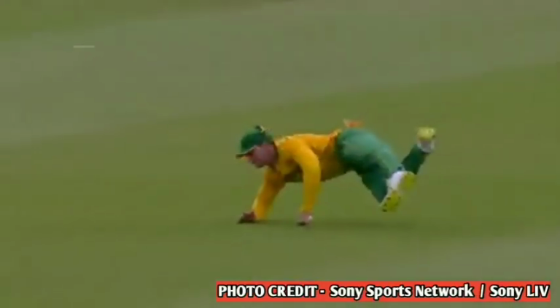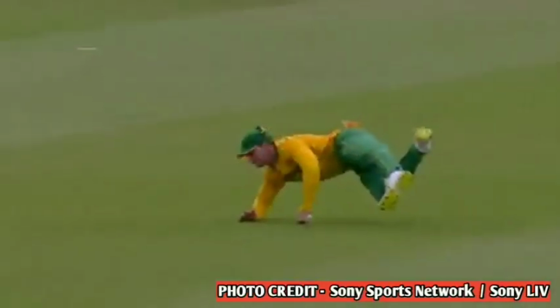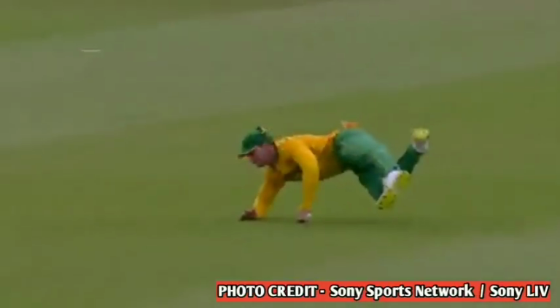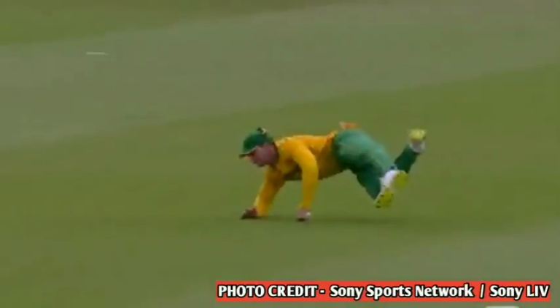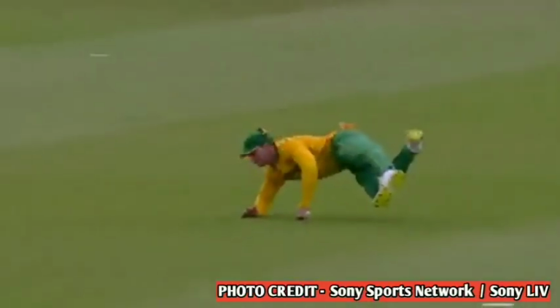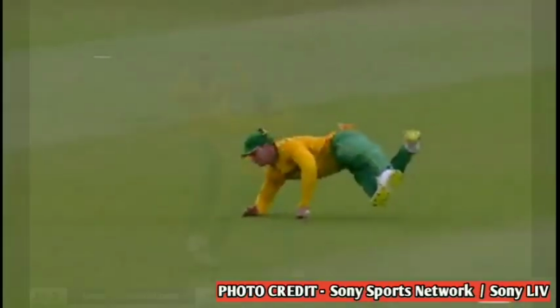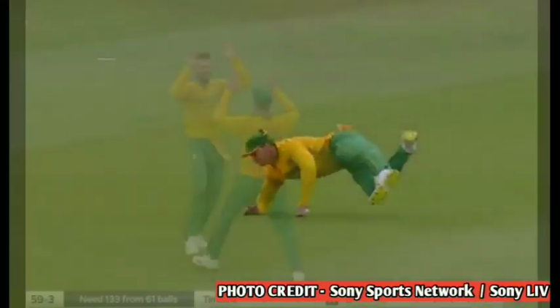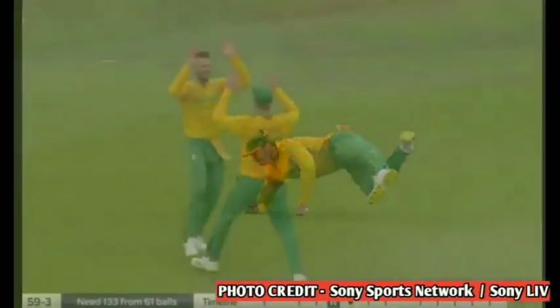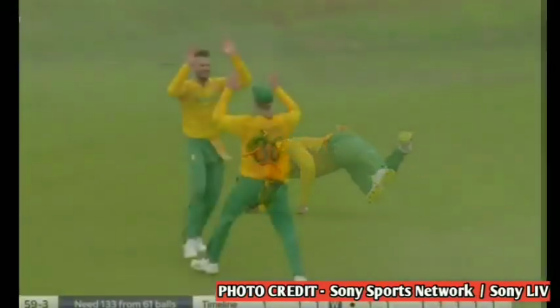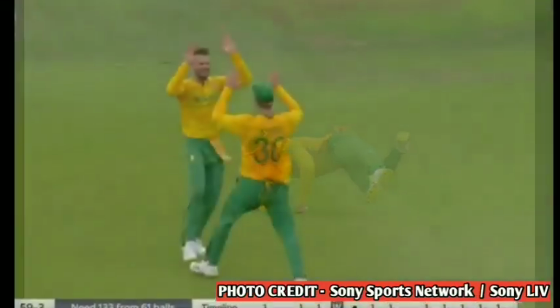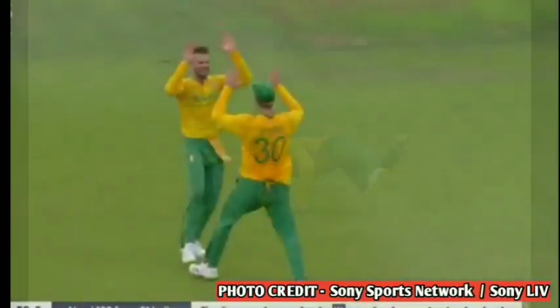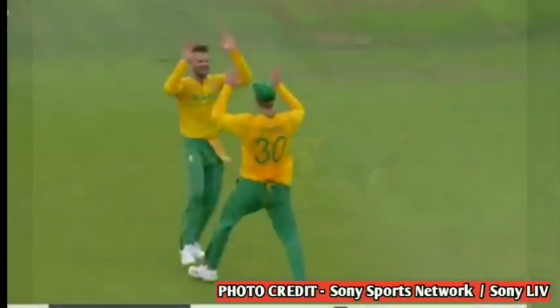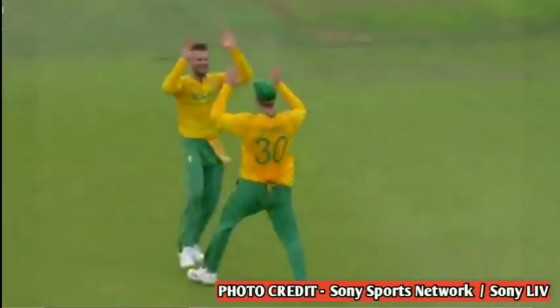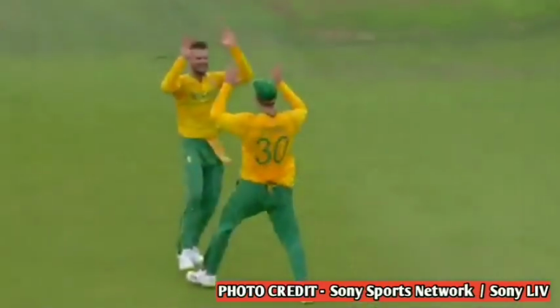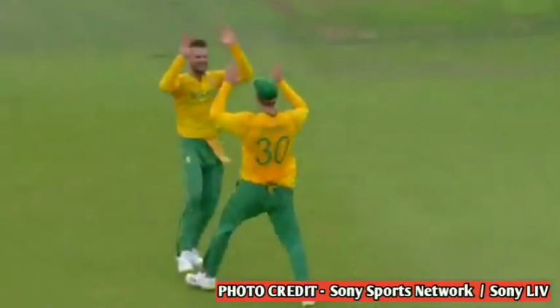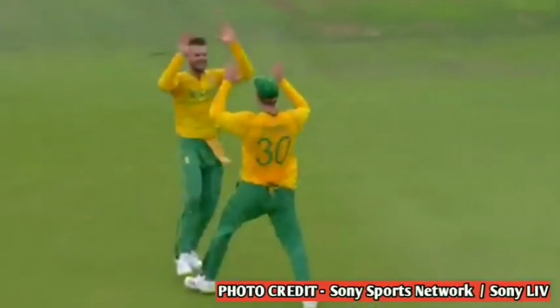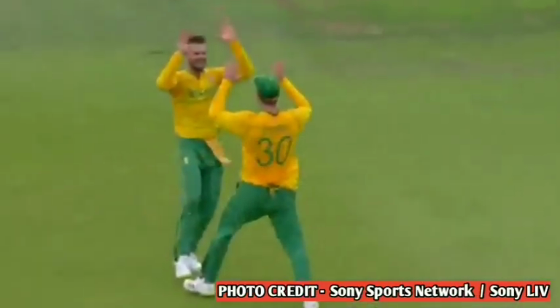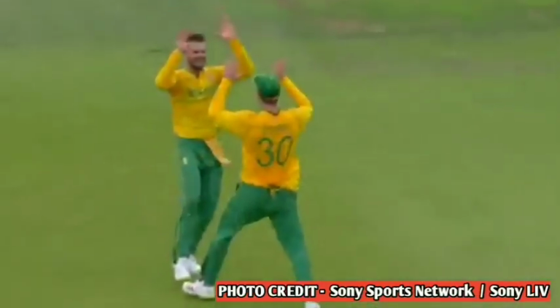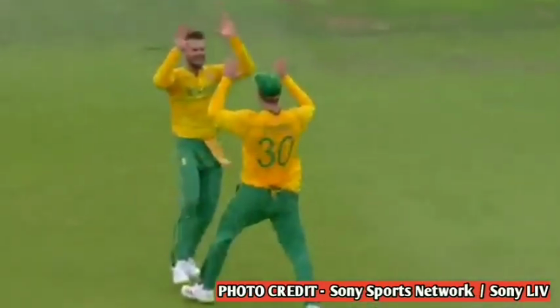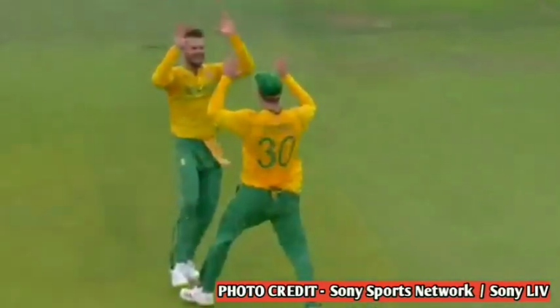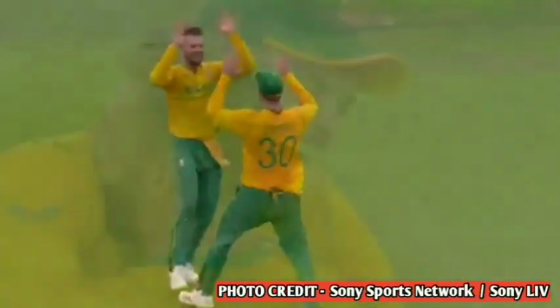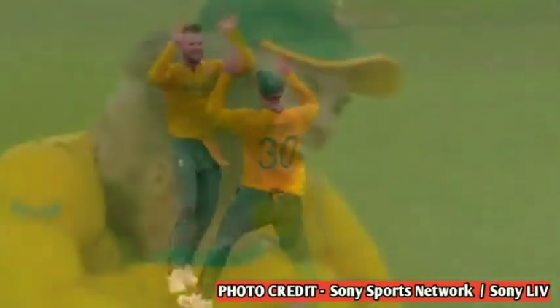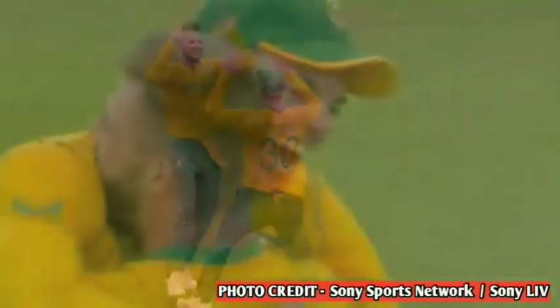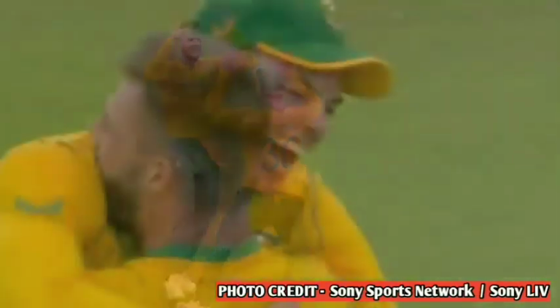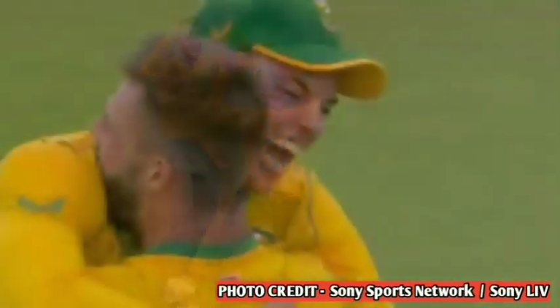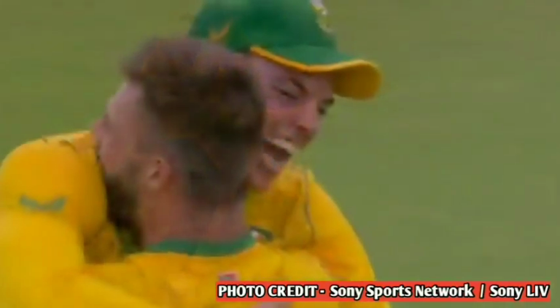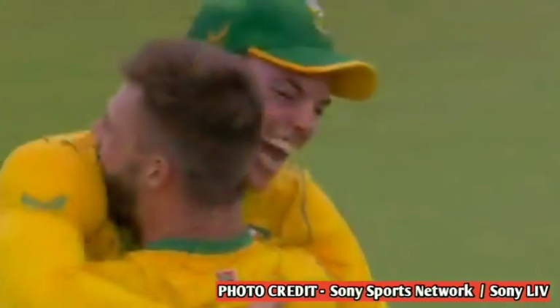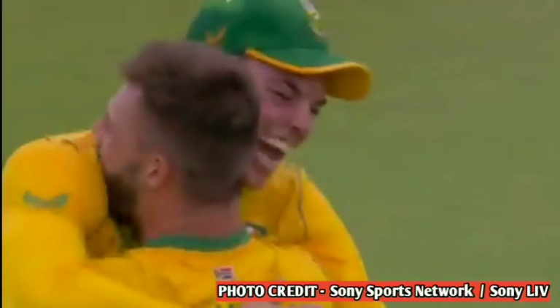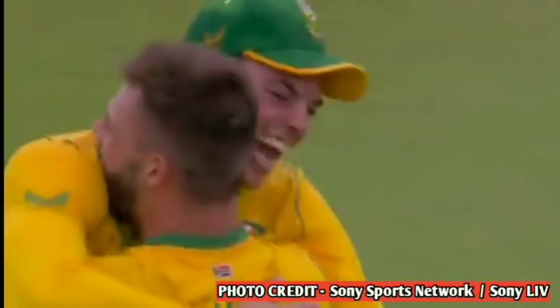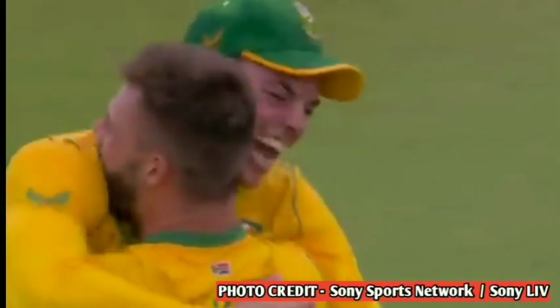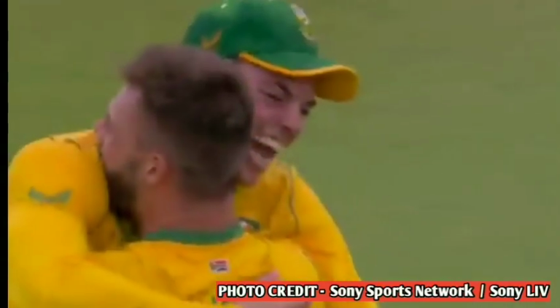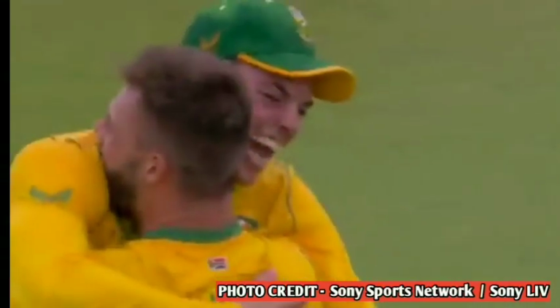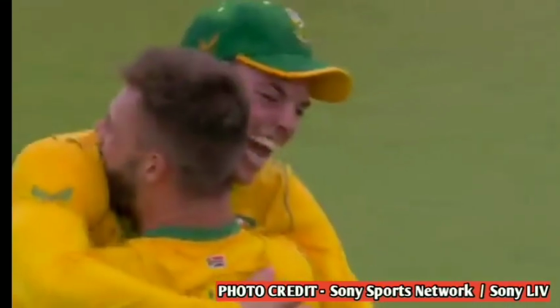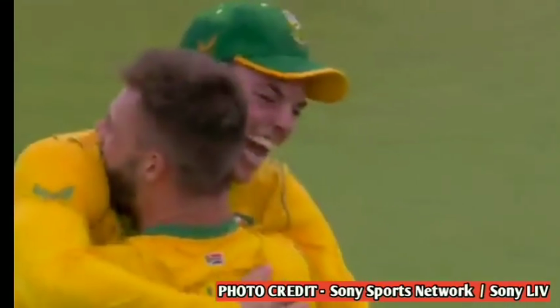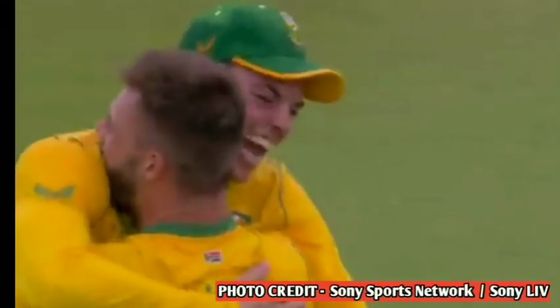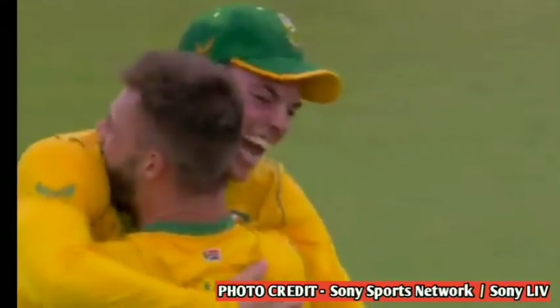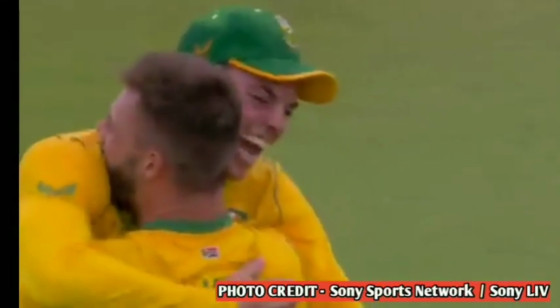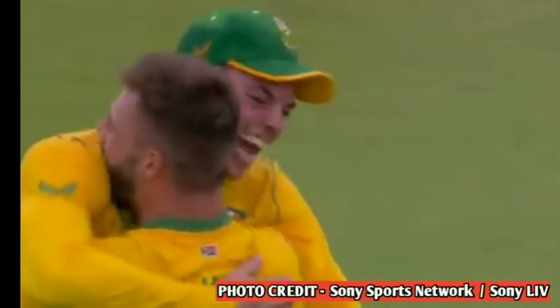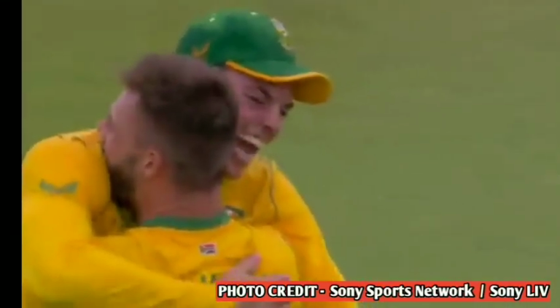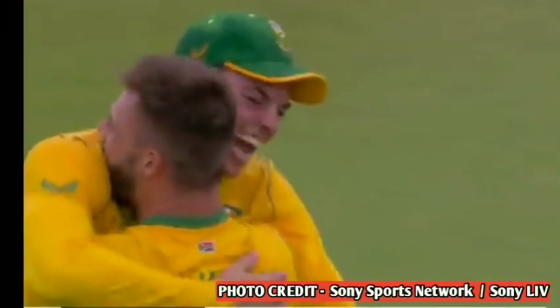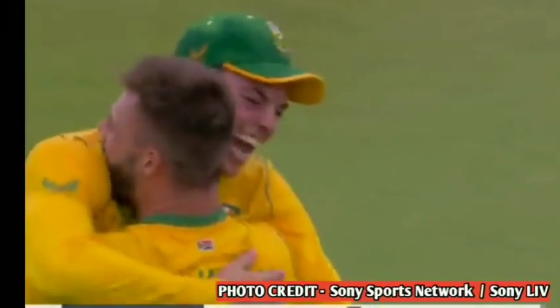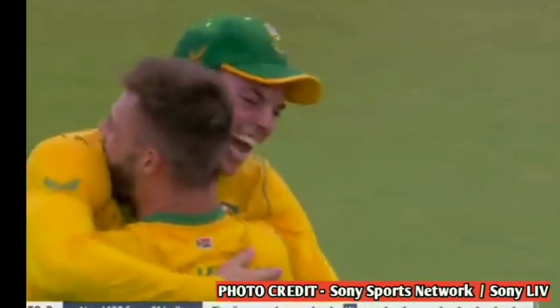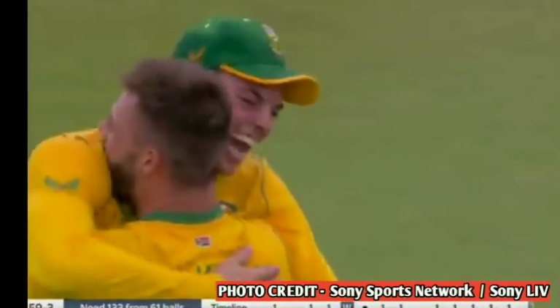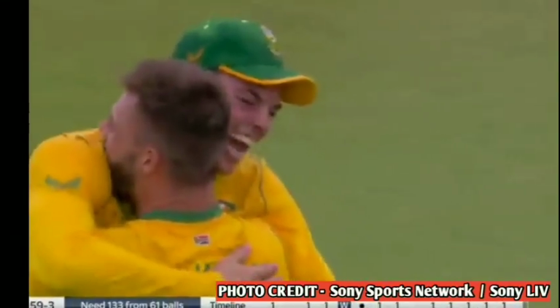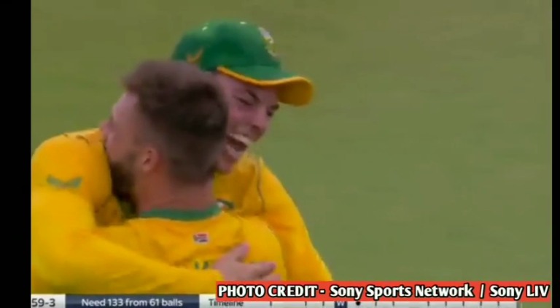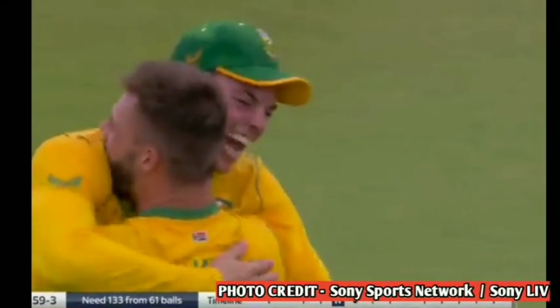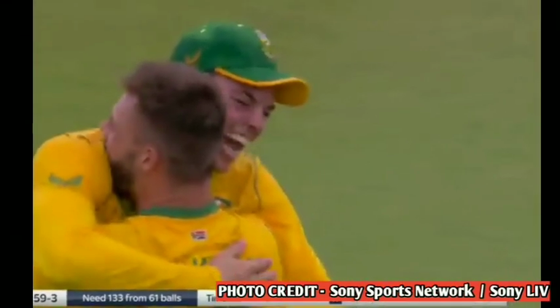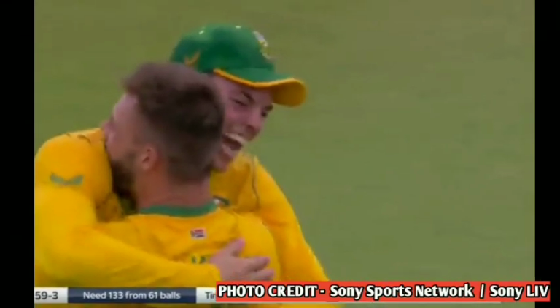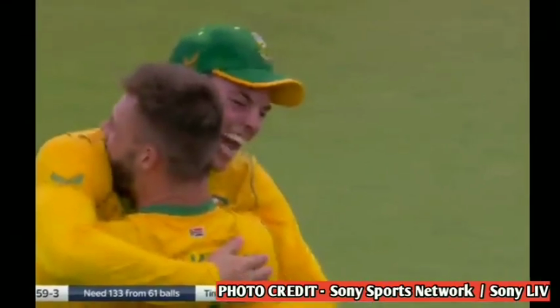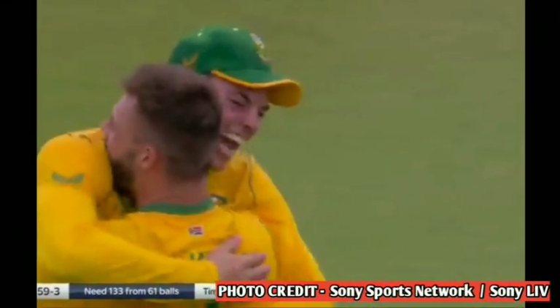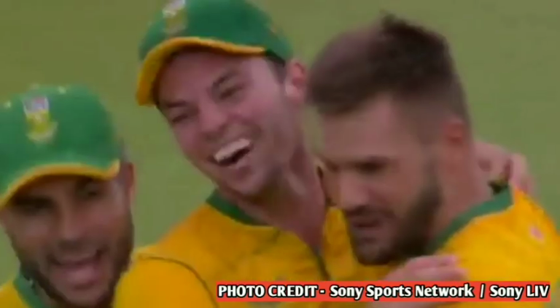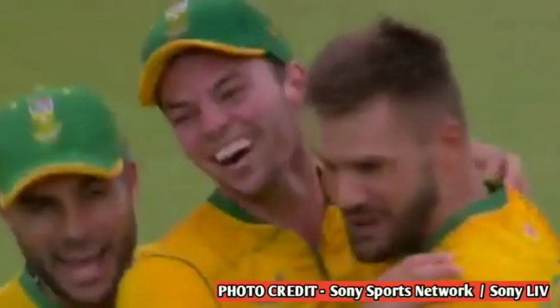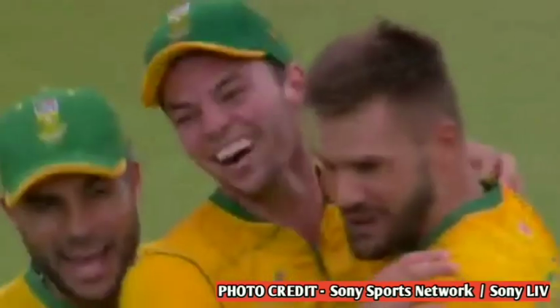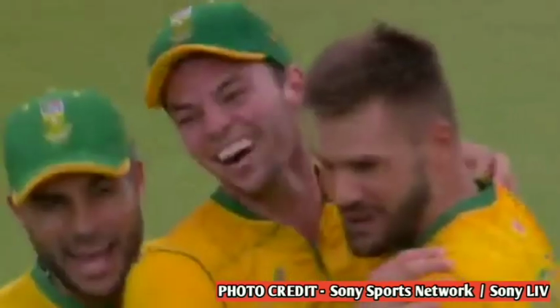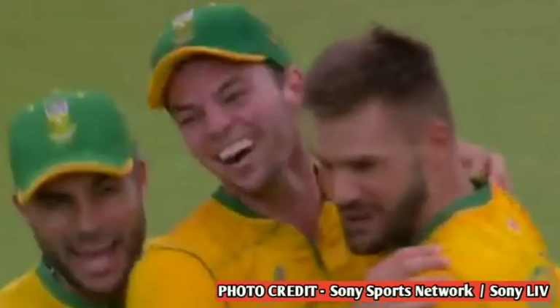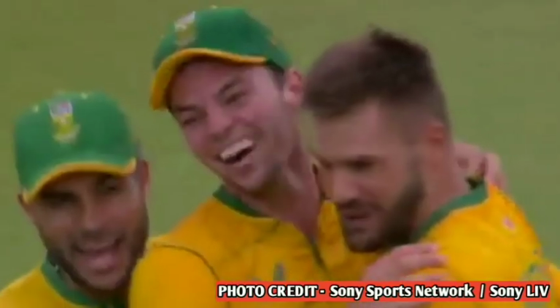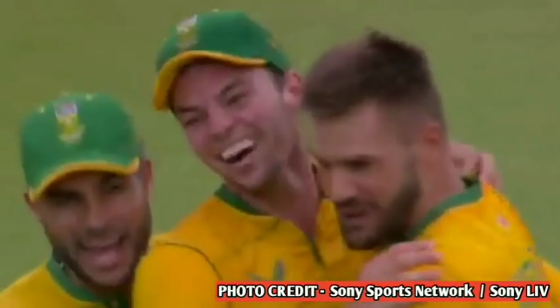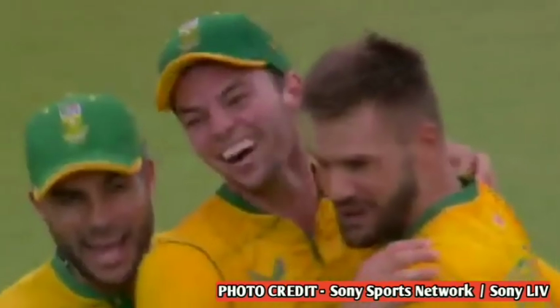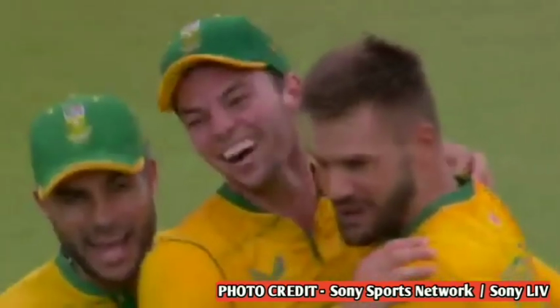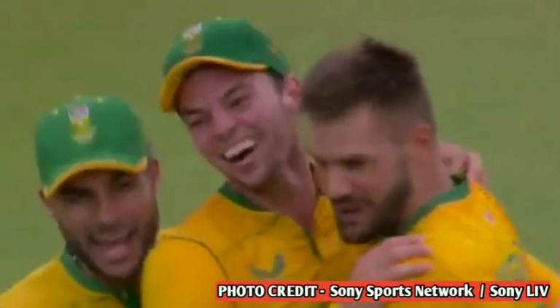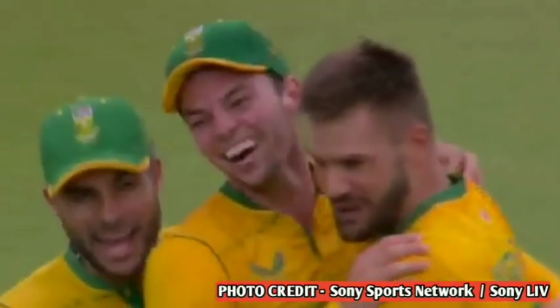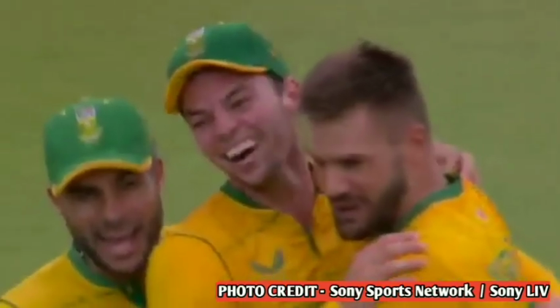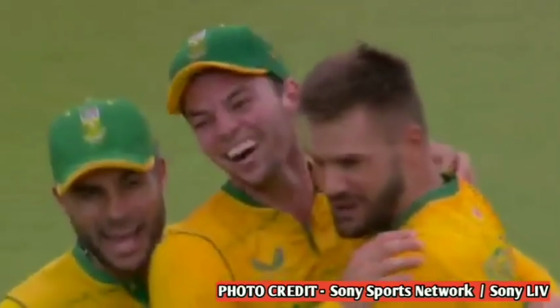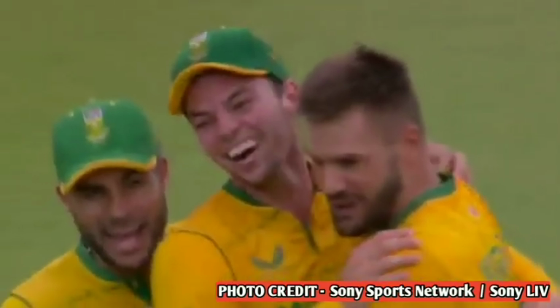Then we get to see how they balance their game and continue to gain. And after that, South Africa's team celebrates this match.